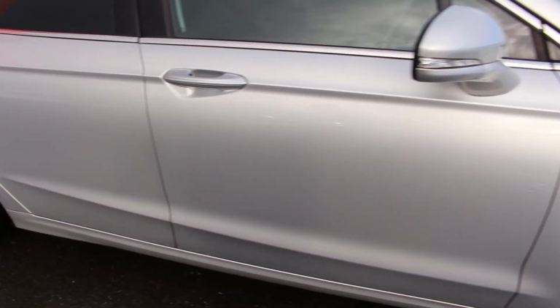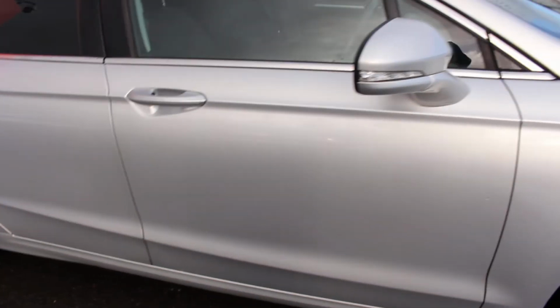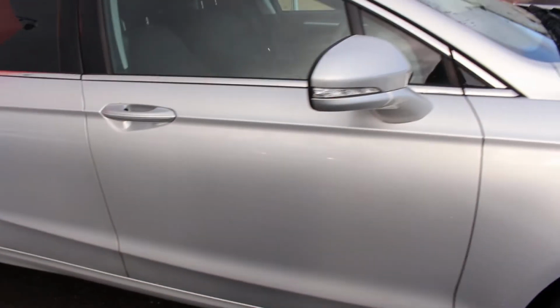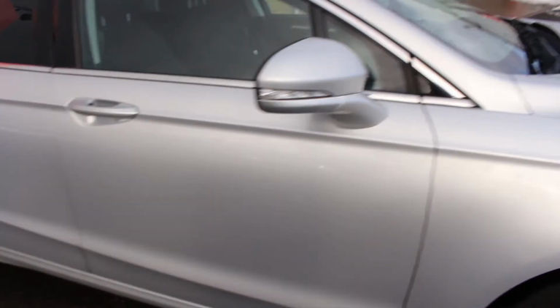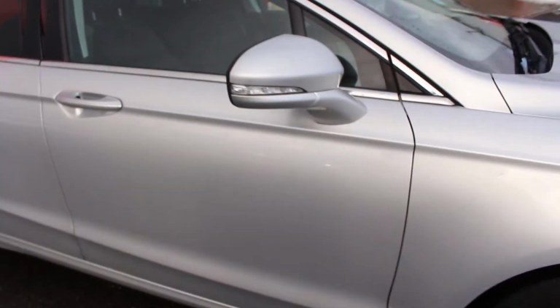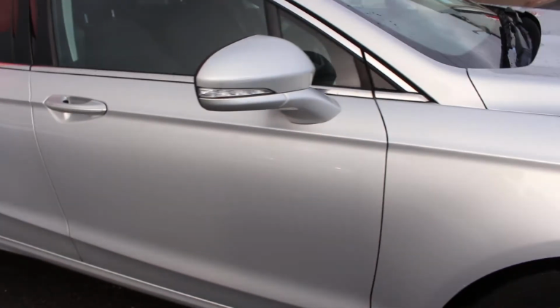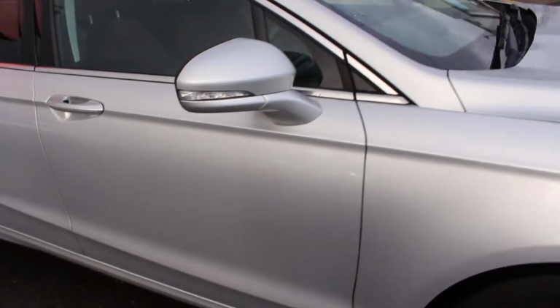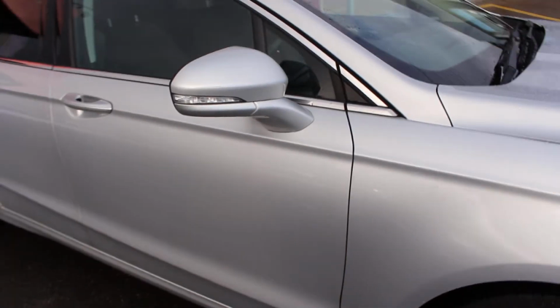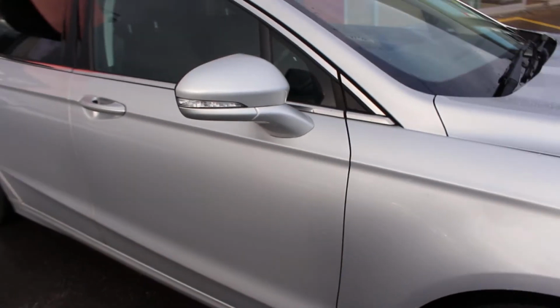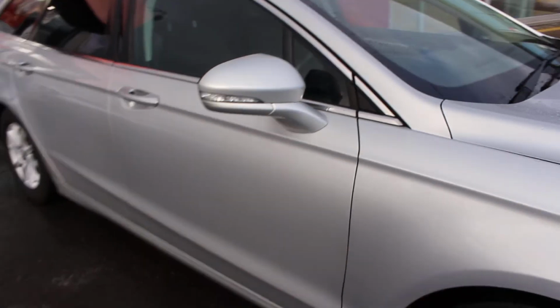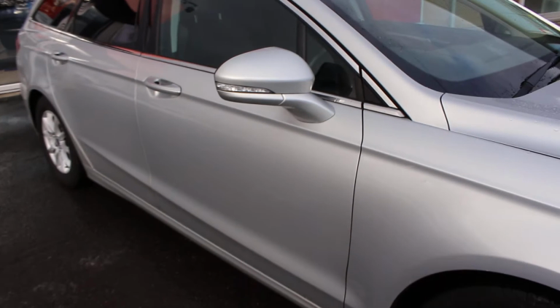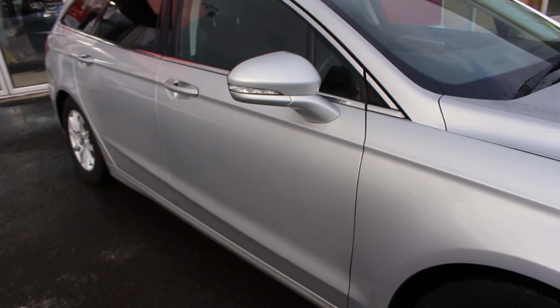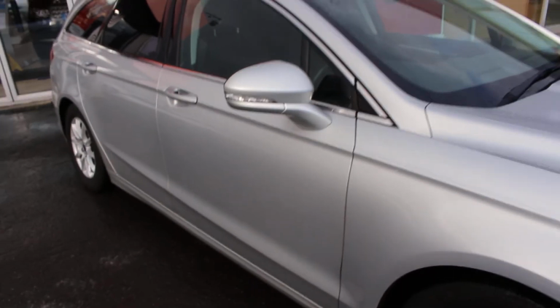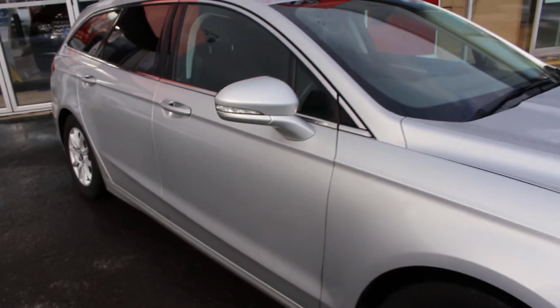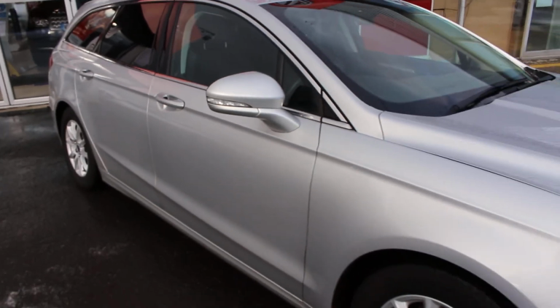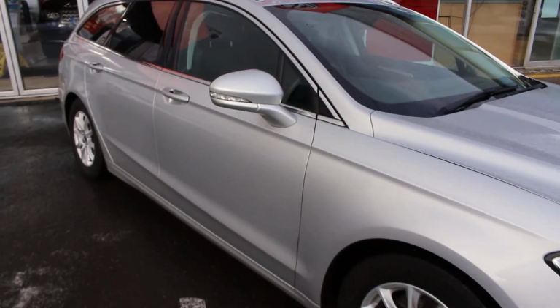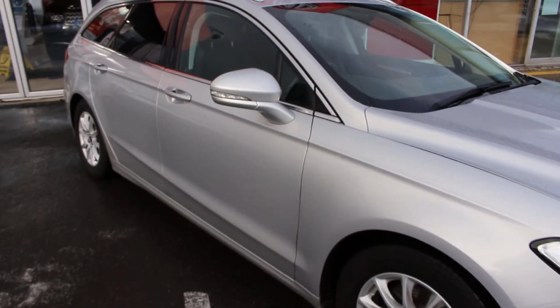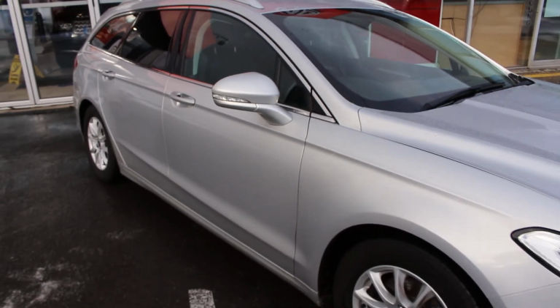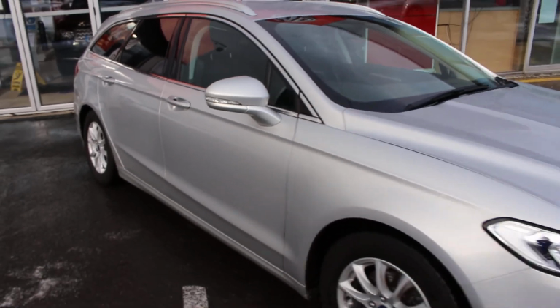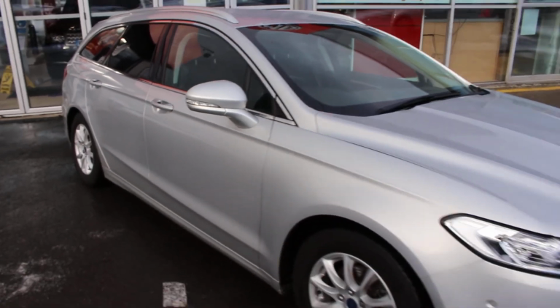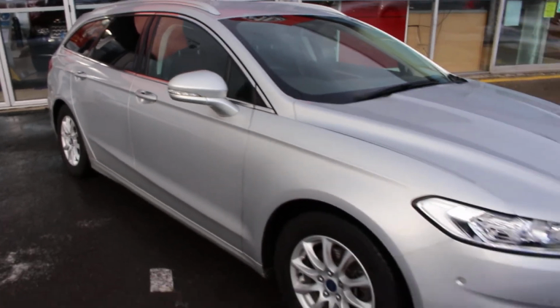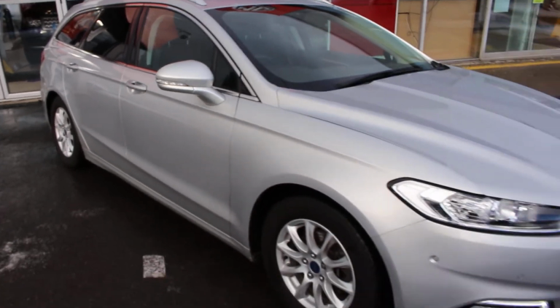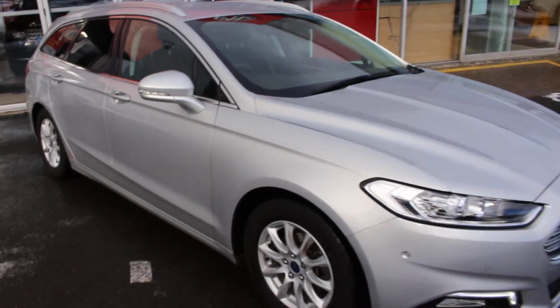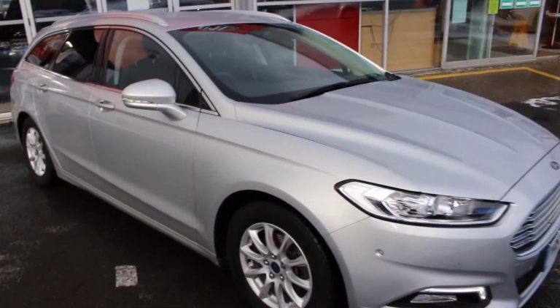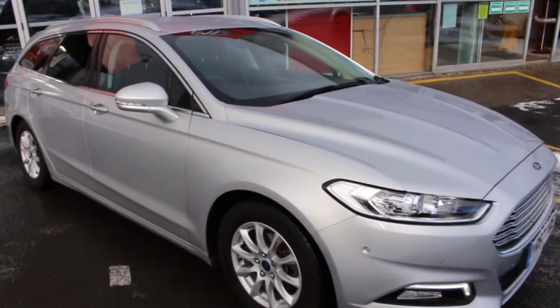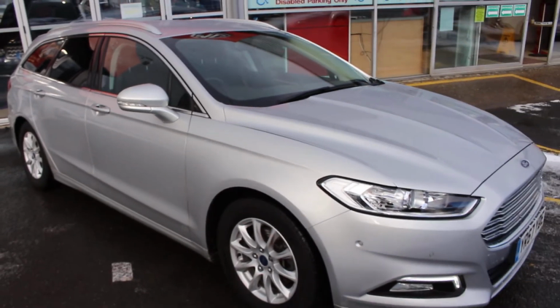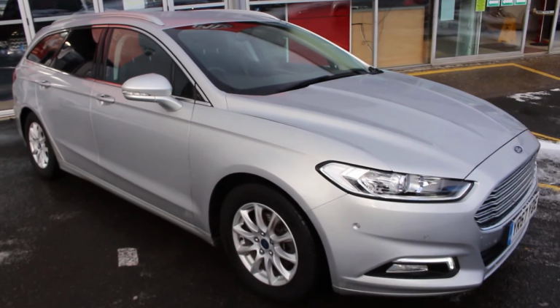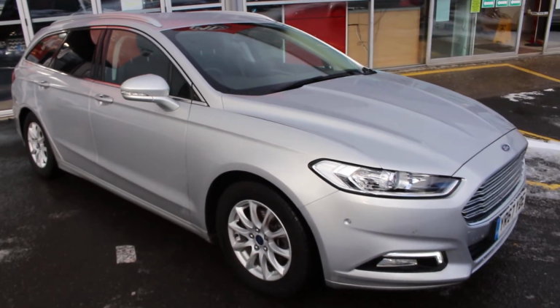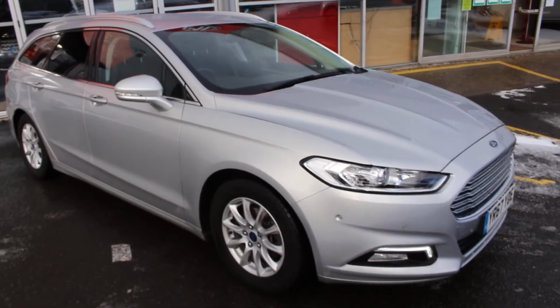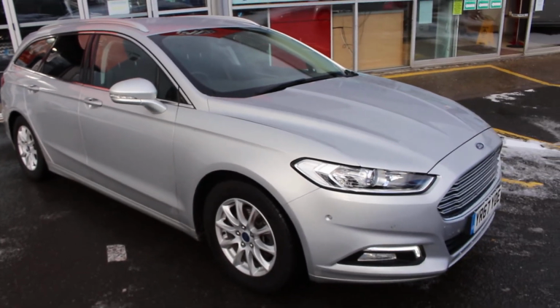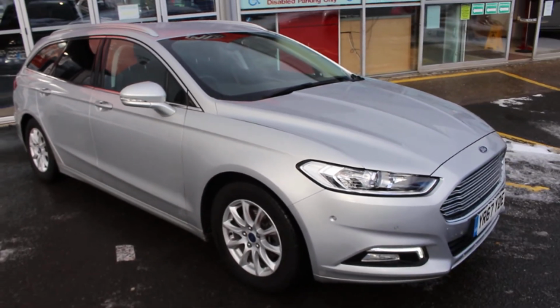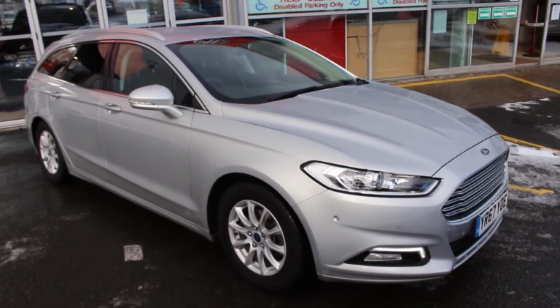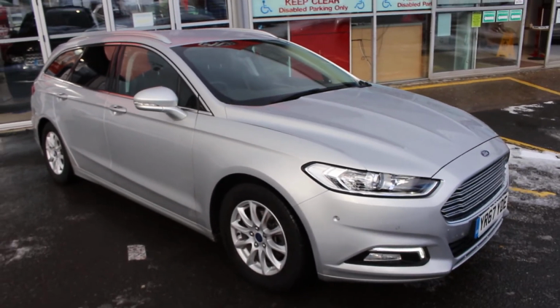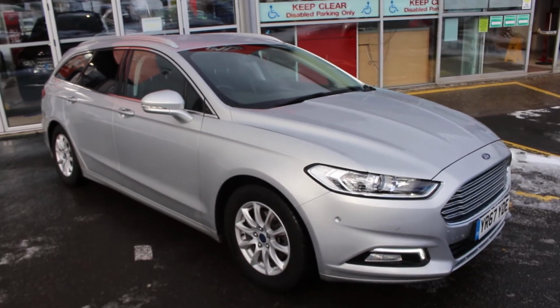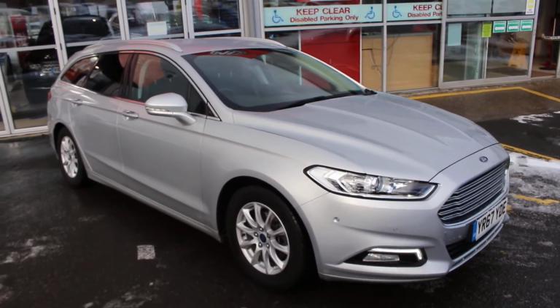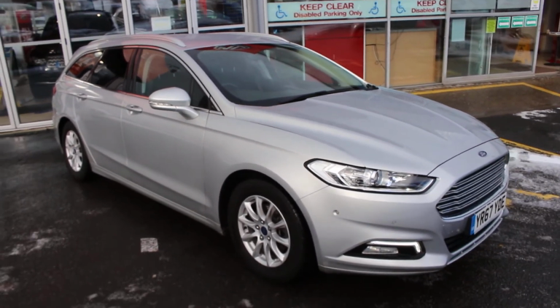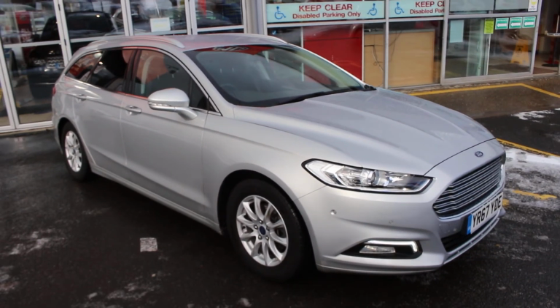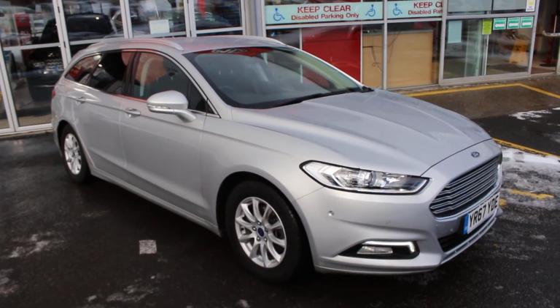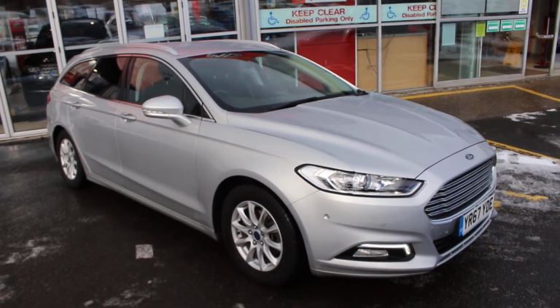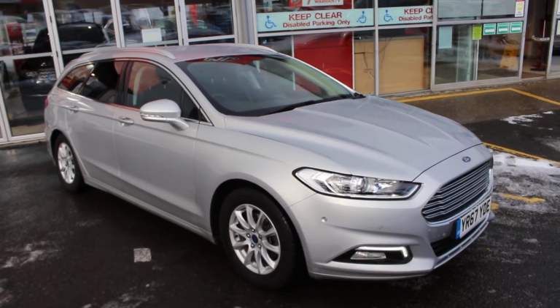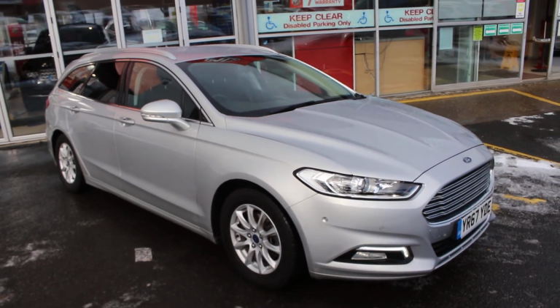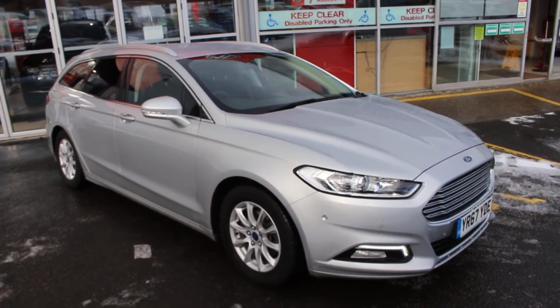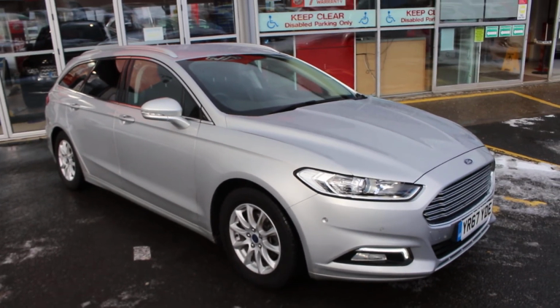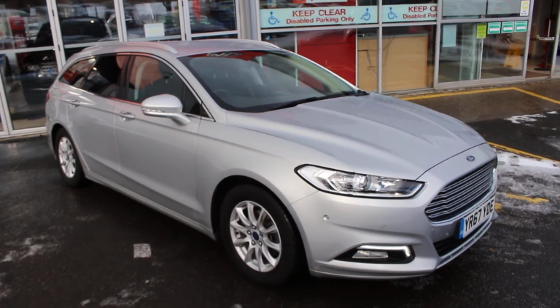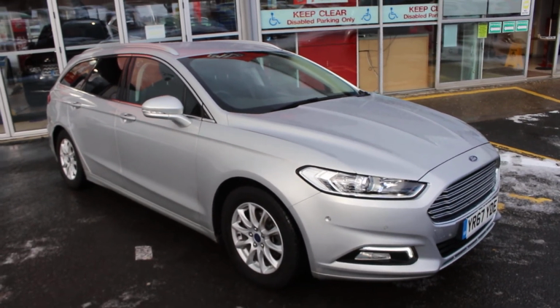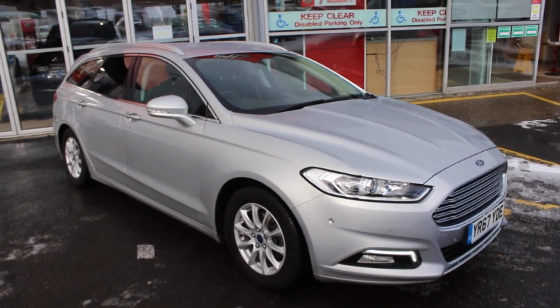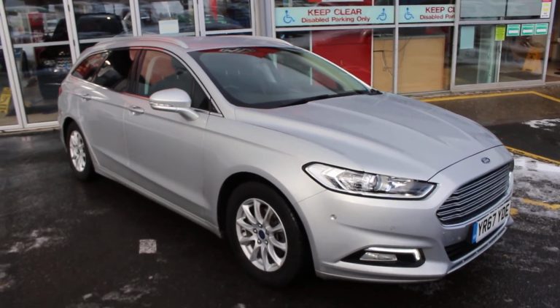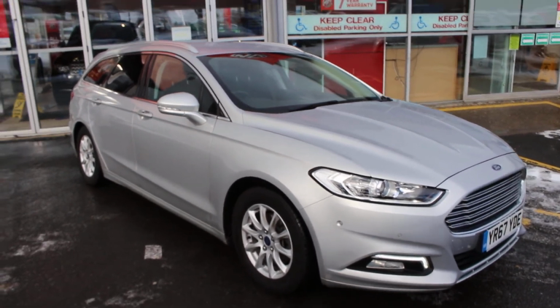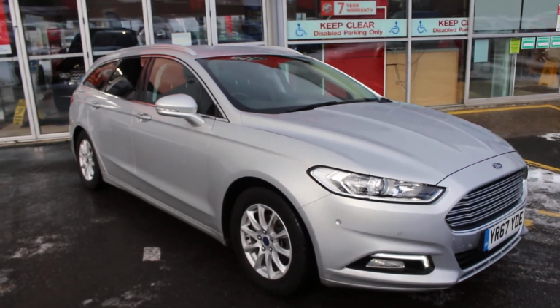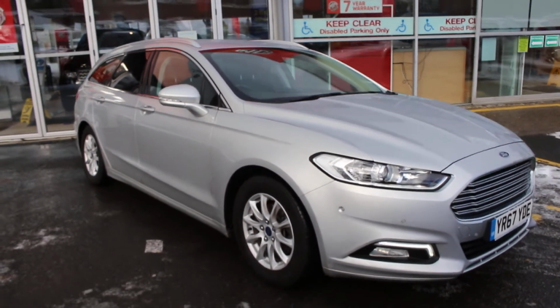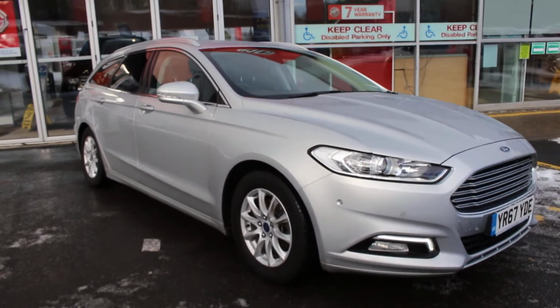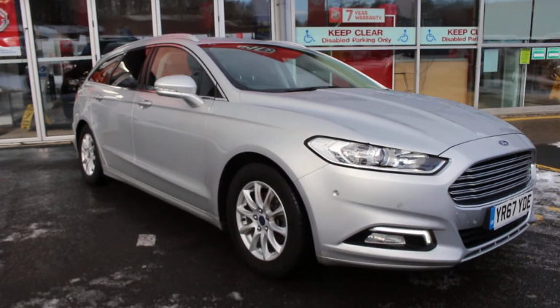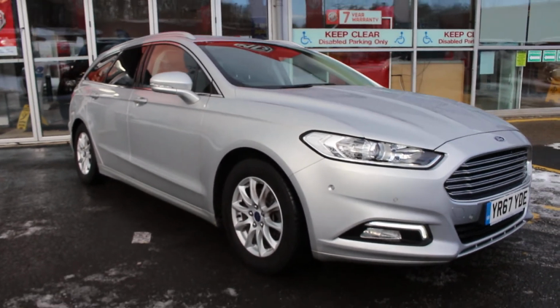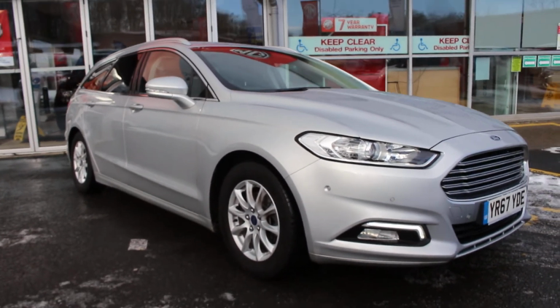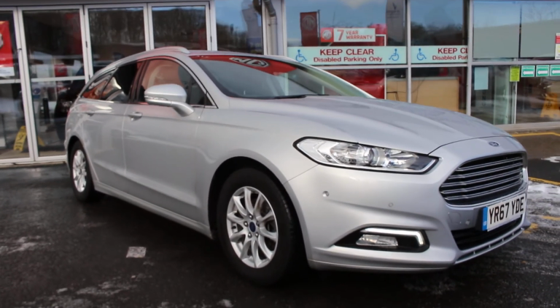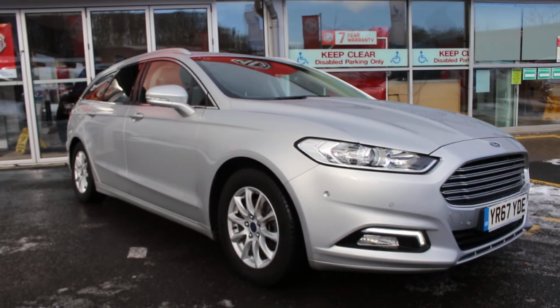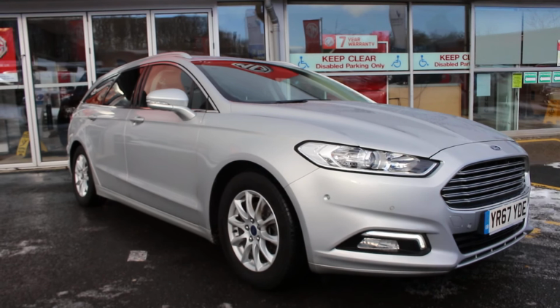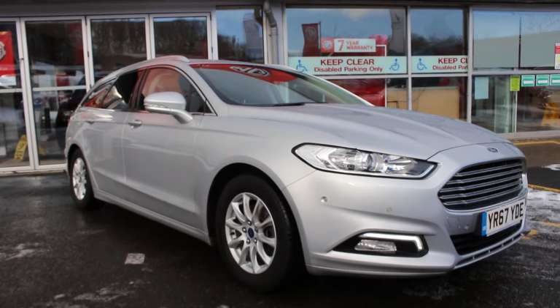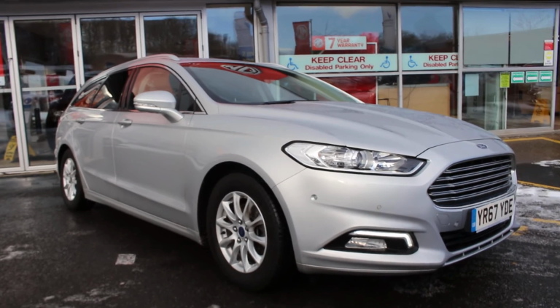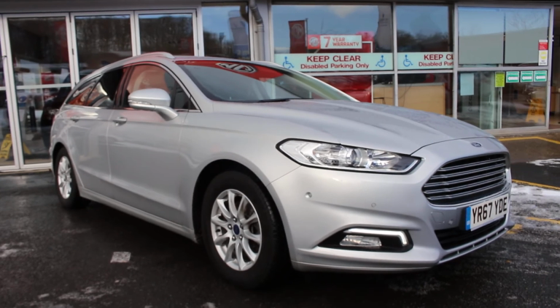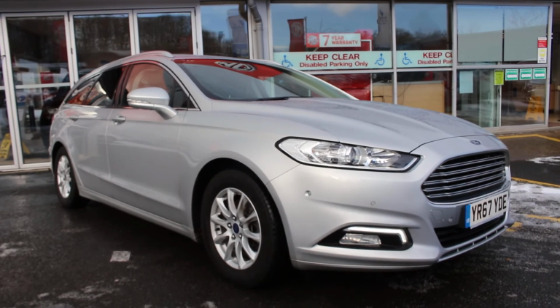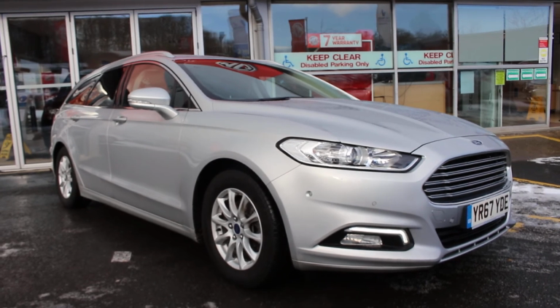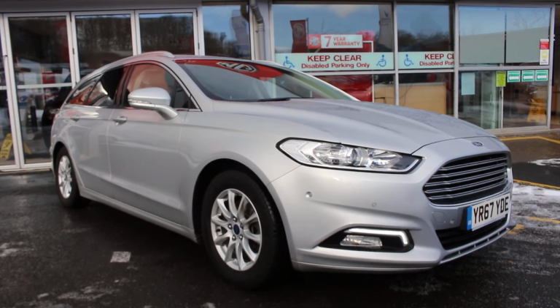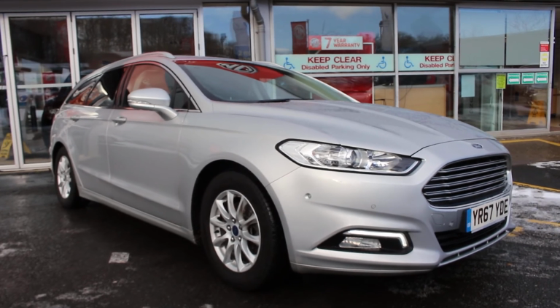Overall, one owner, 10,000 miles, excellent condition. Fantastic Ford Mondeo.